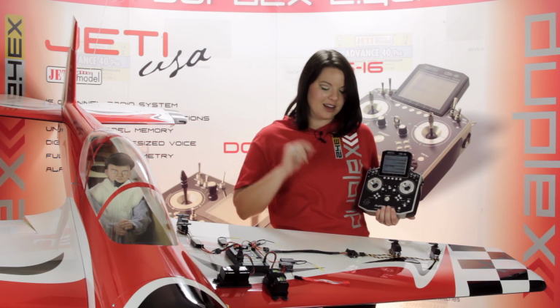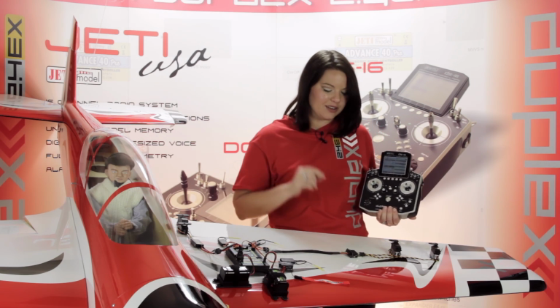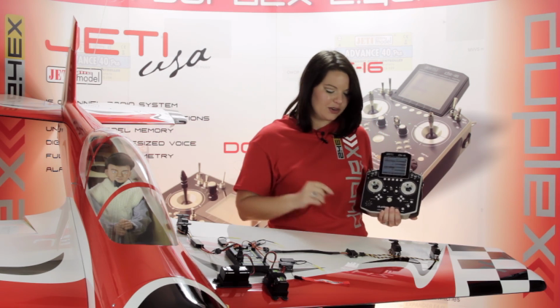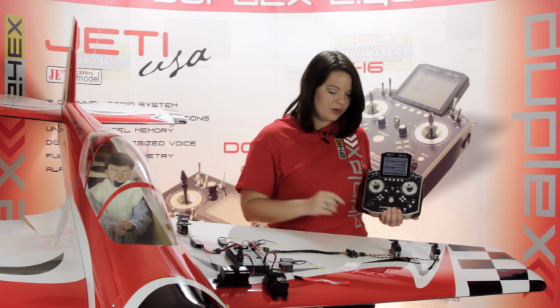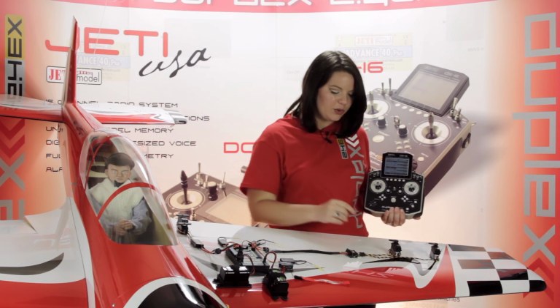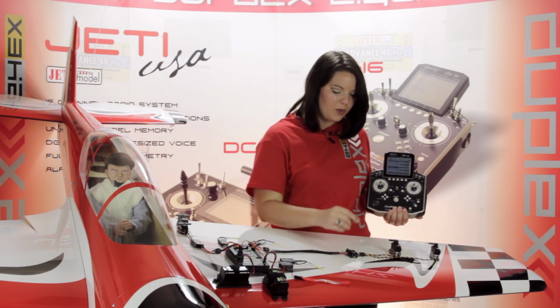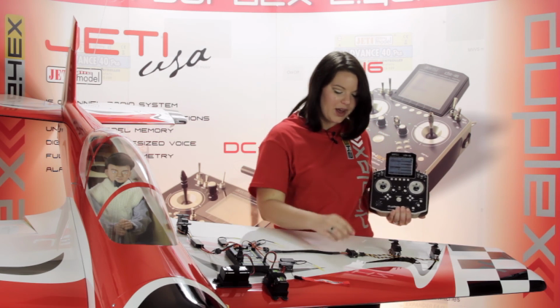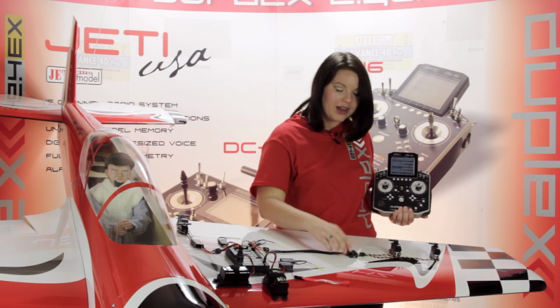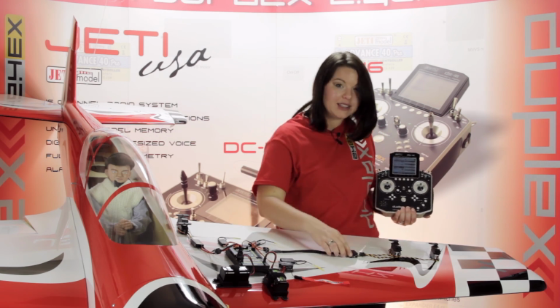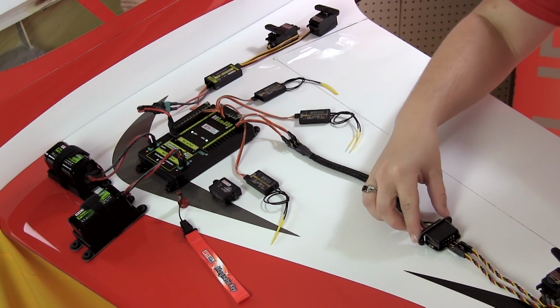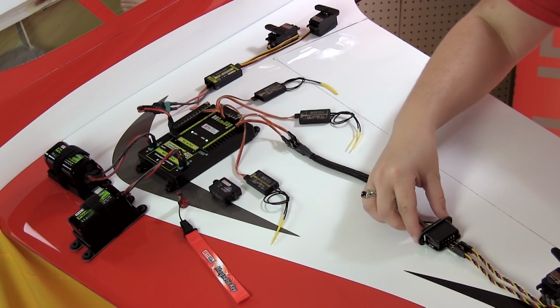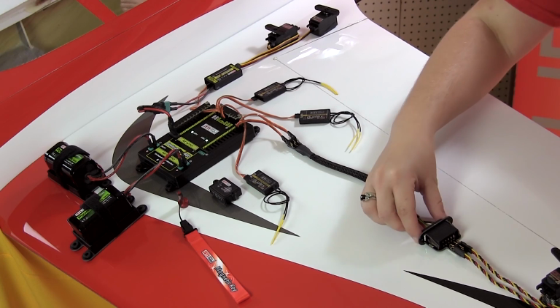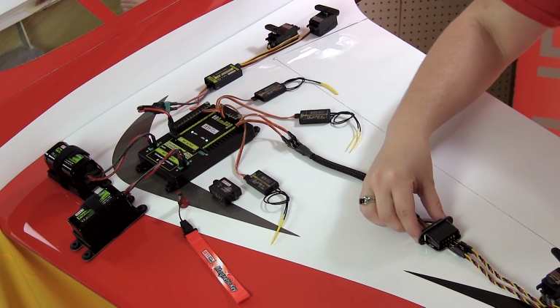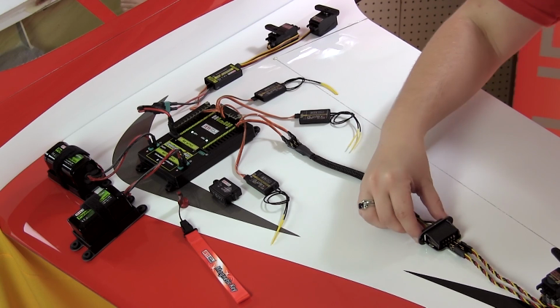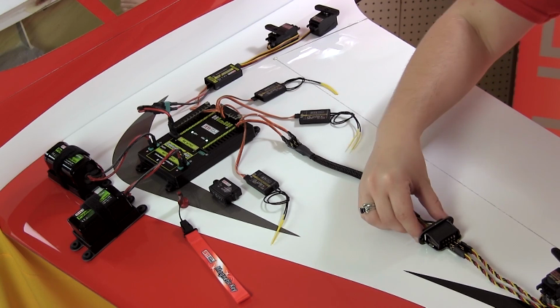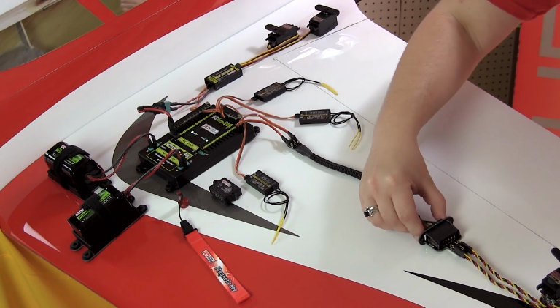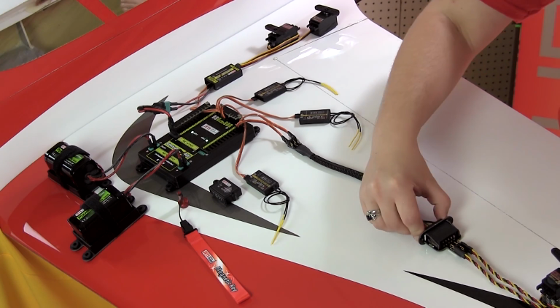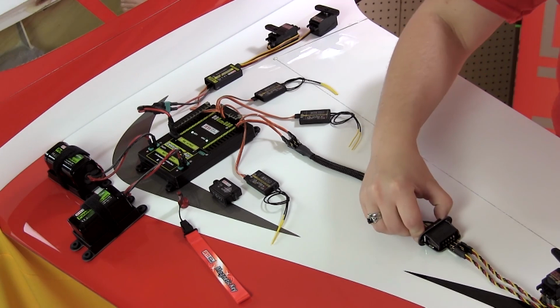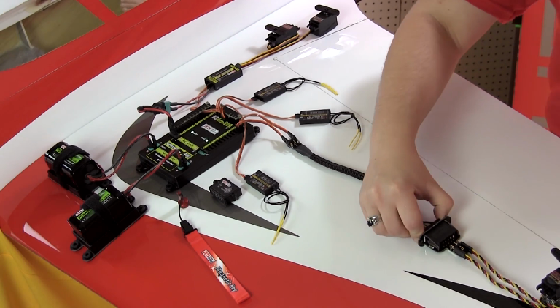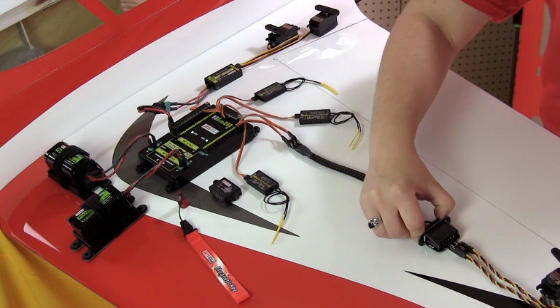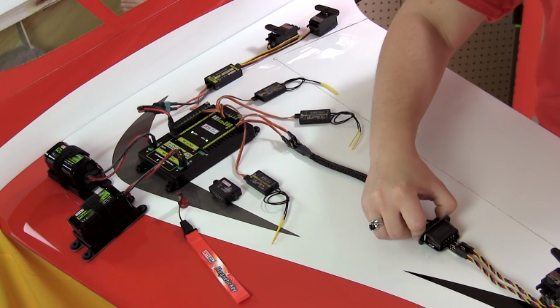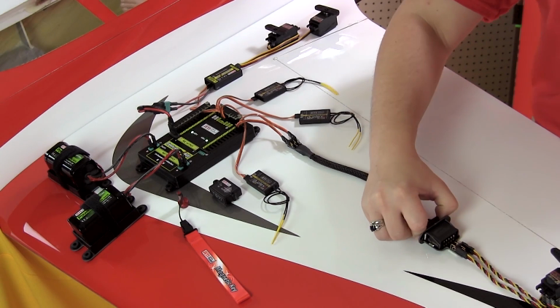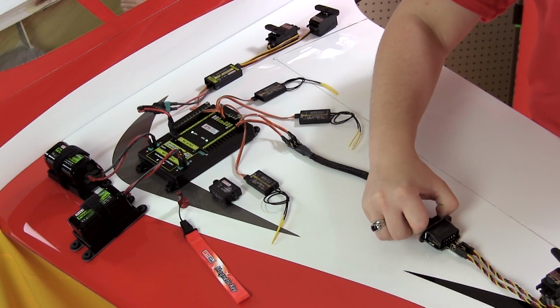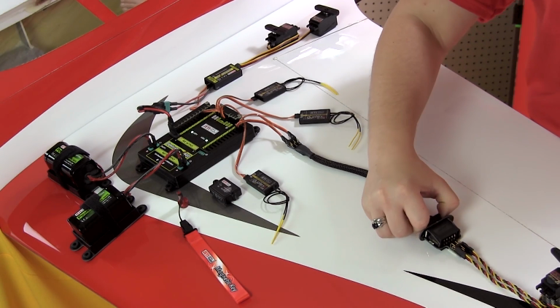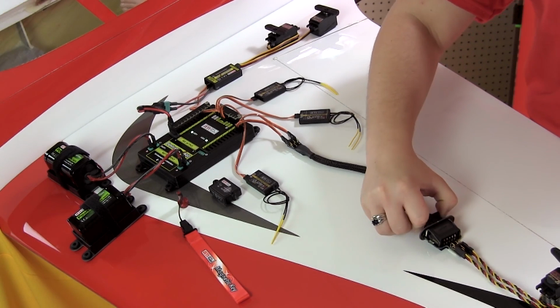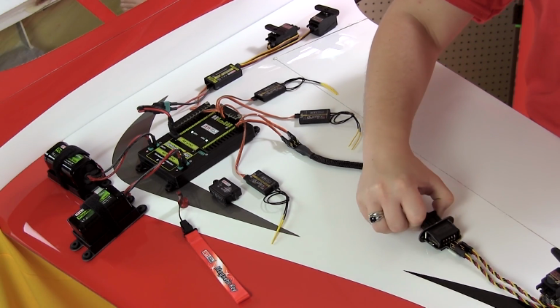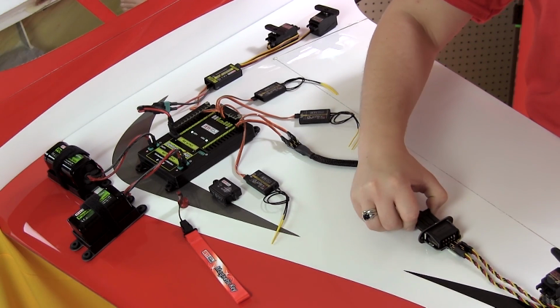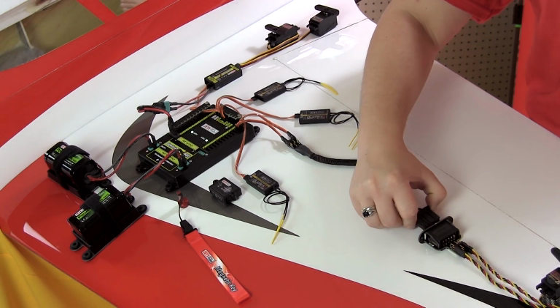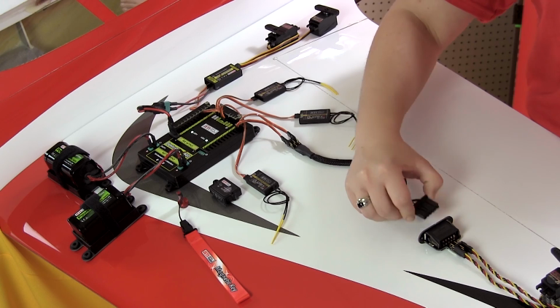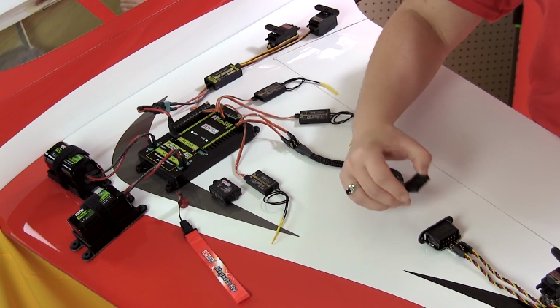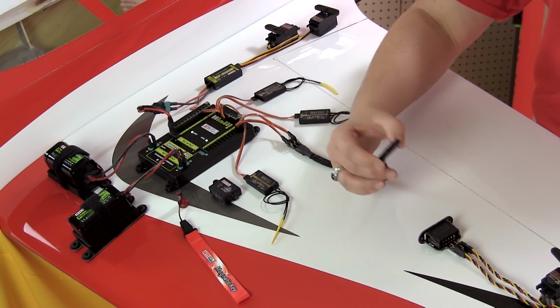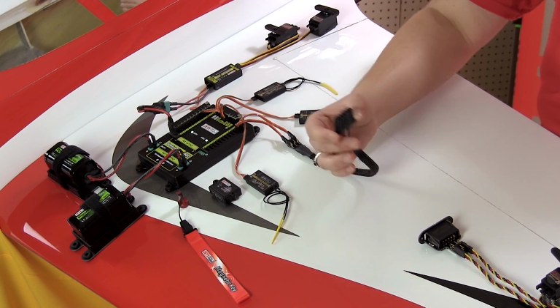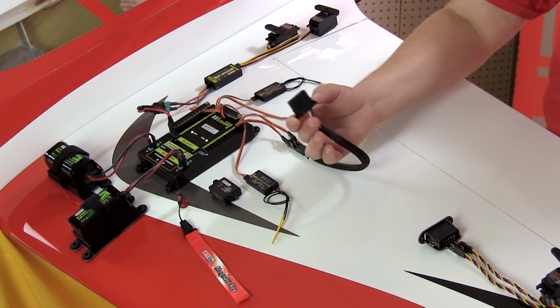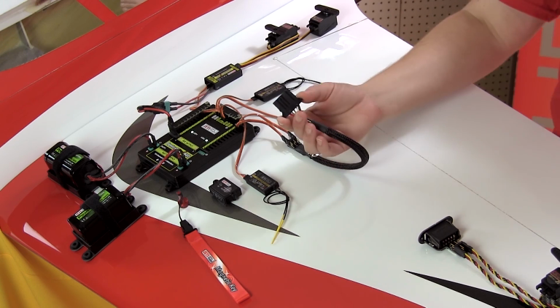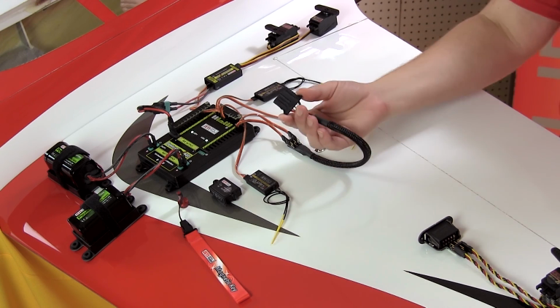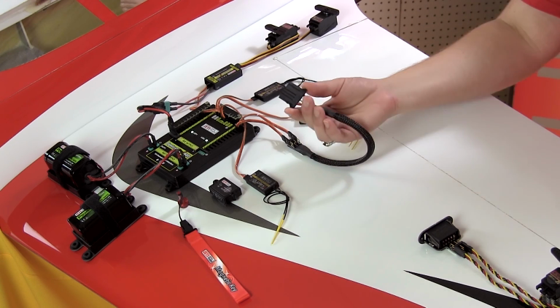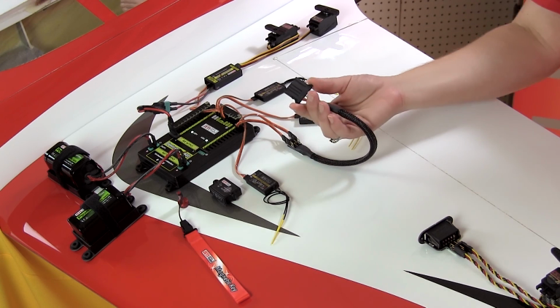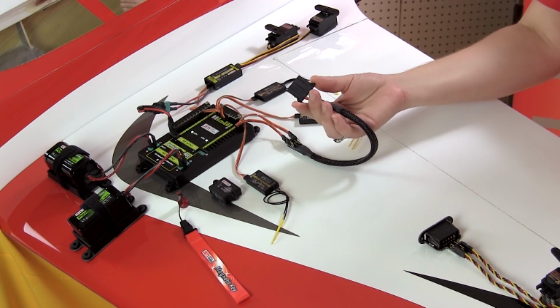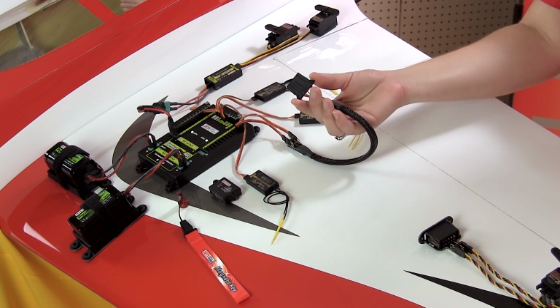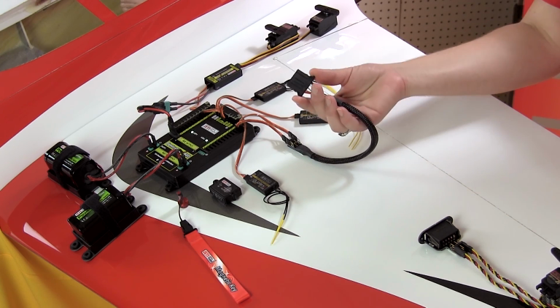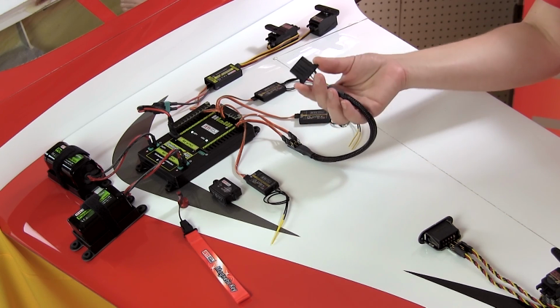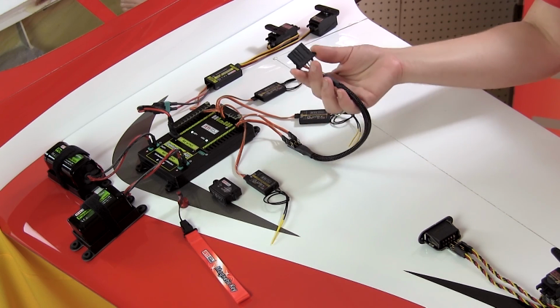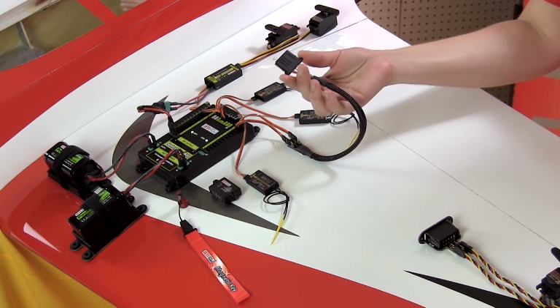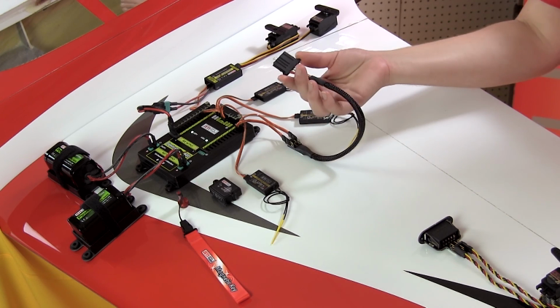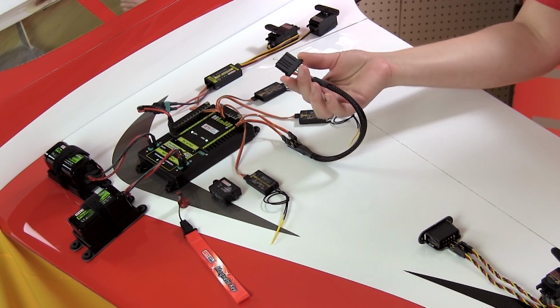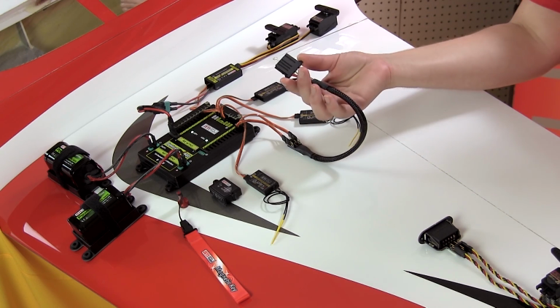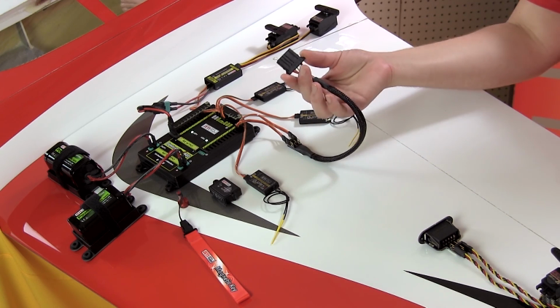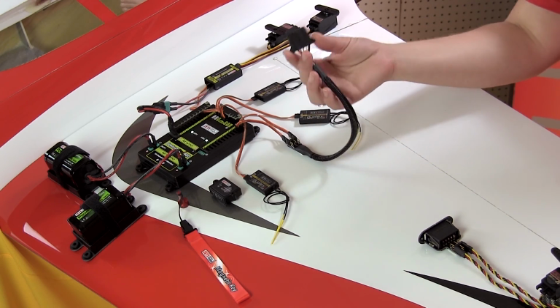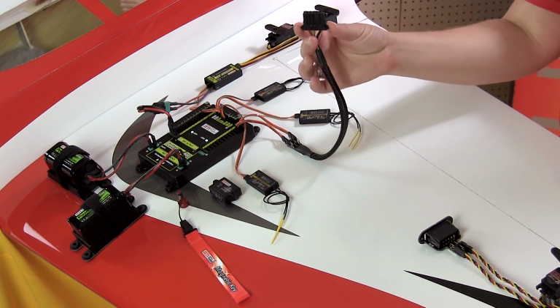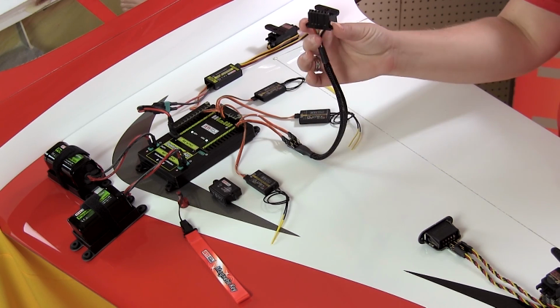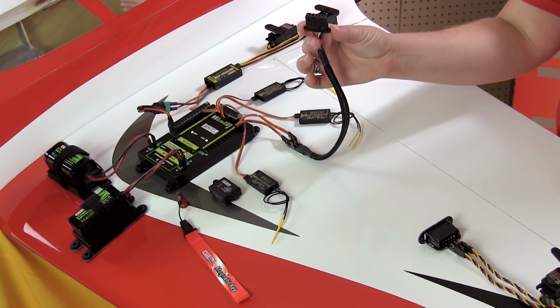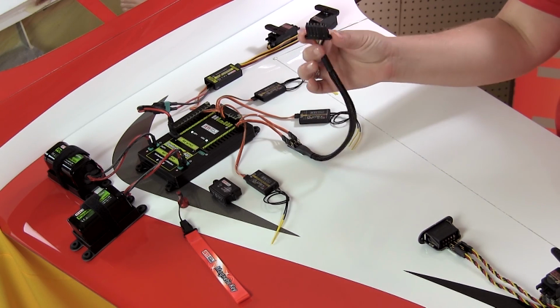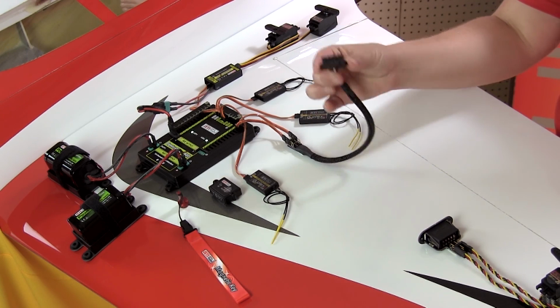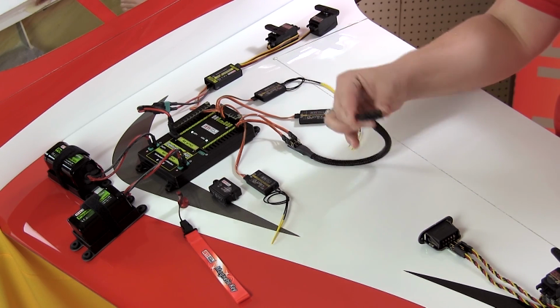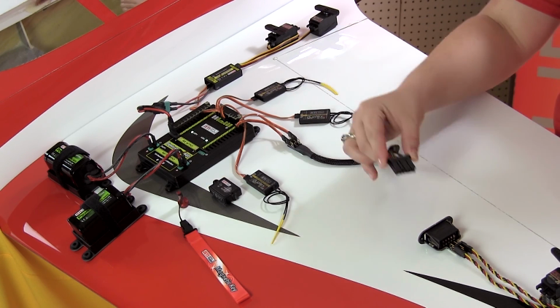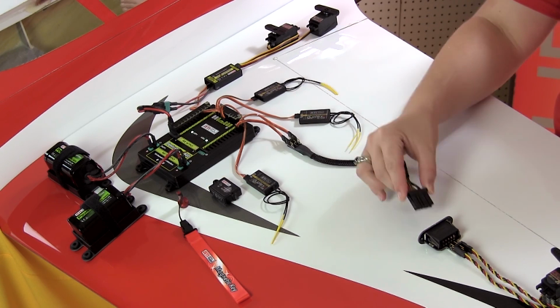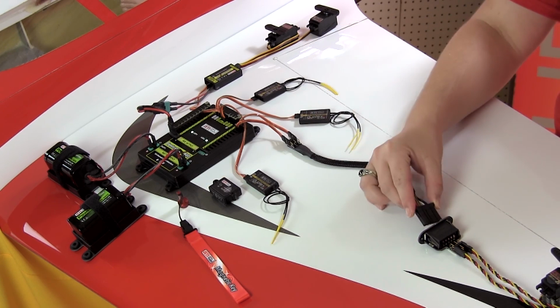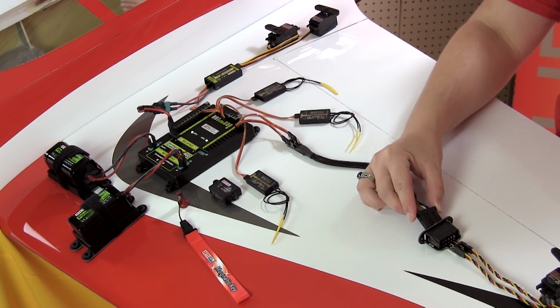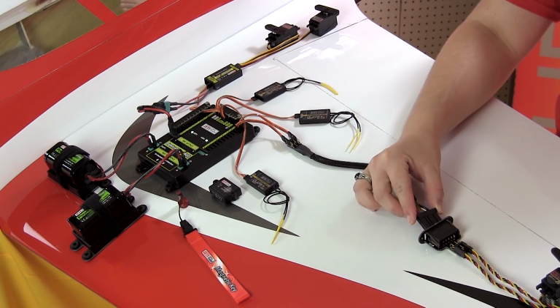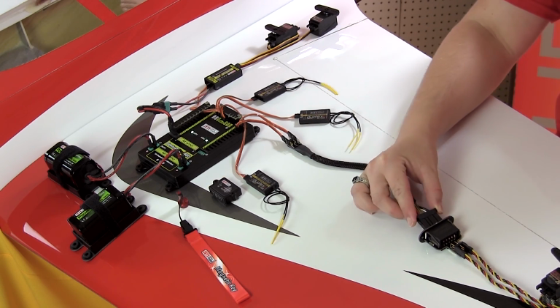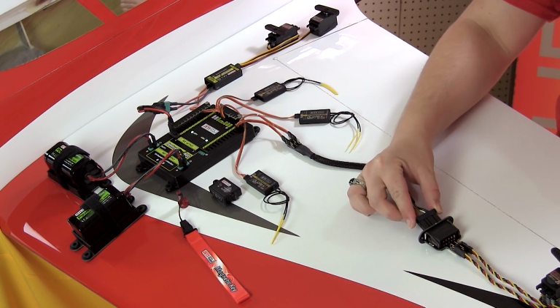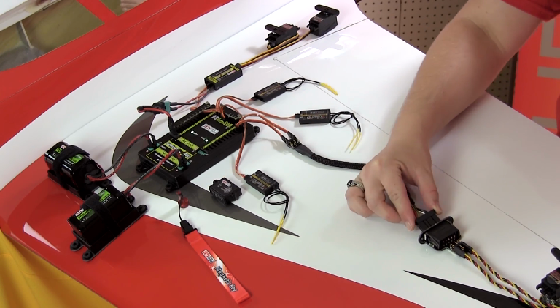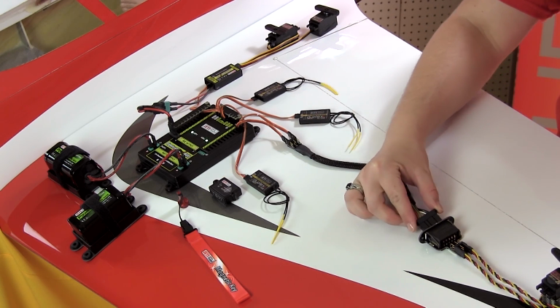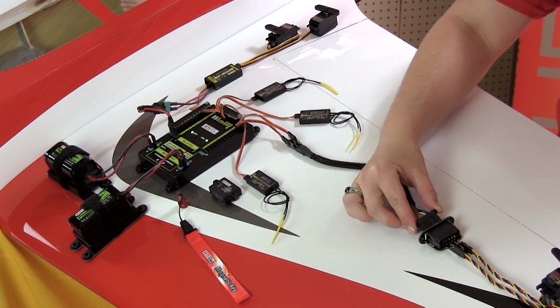Another cool way to simplify installation is with the use of the EMCO-TECH fuselage and wing harnesses.